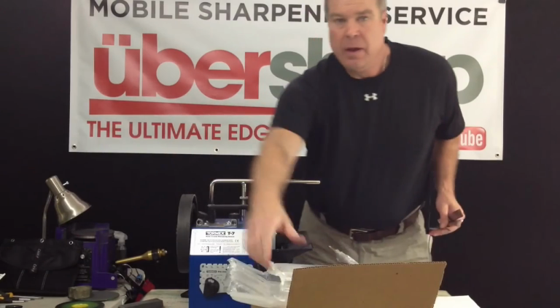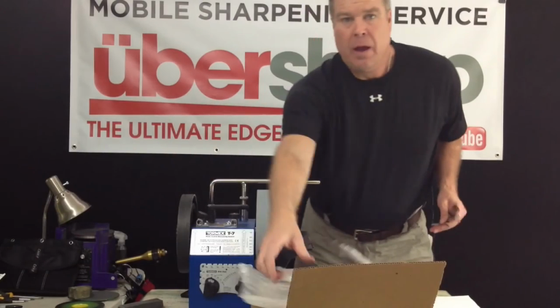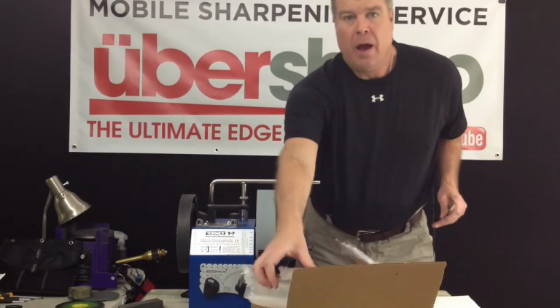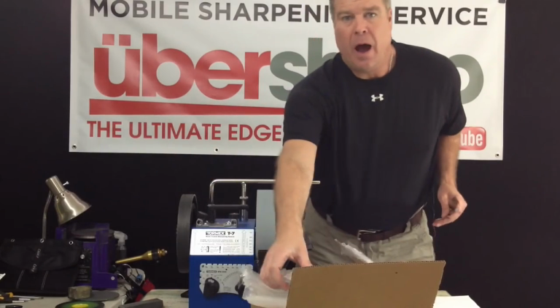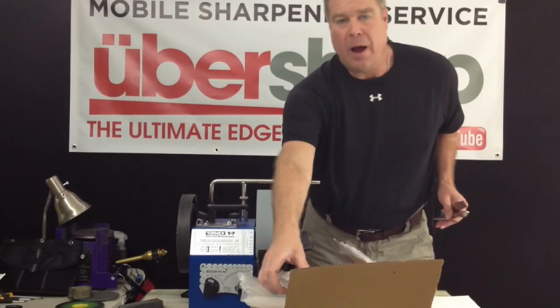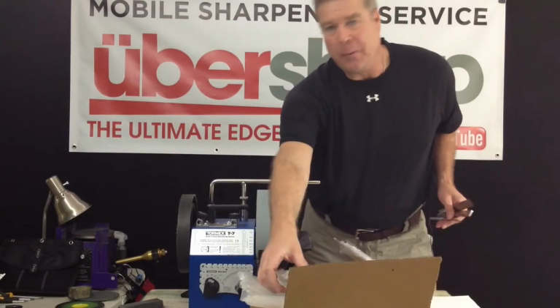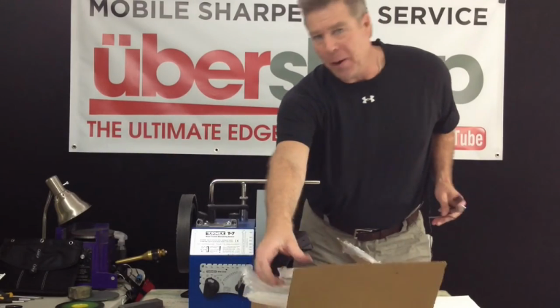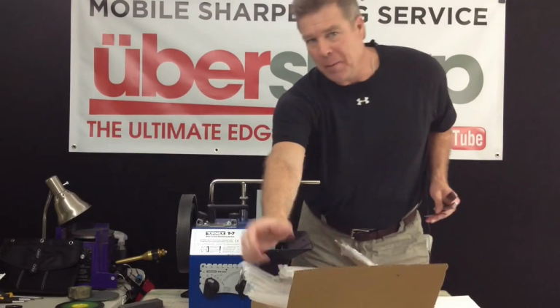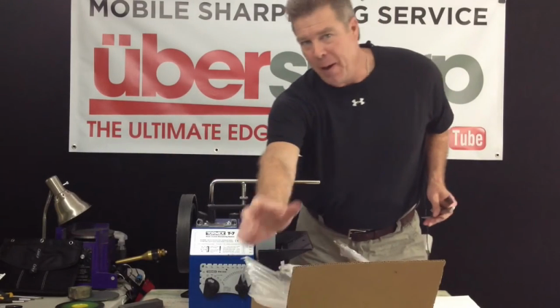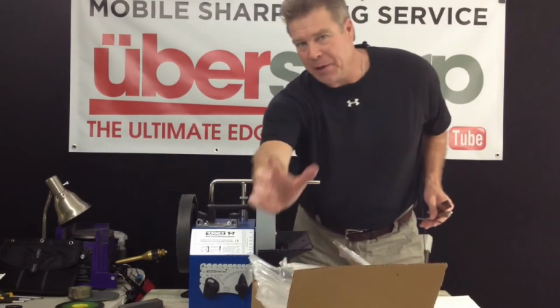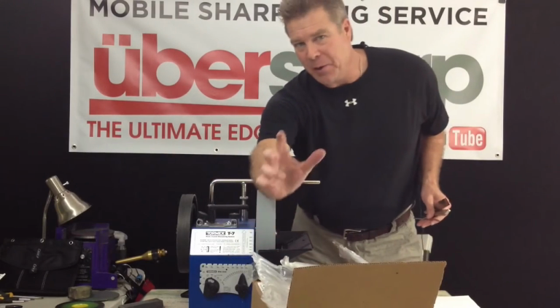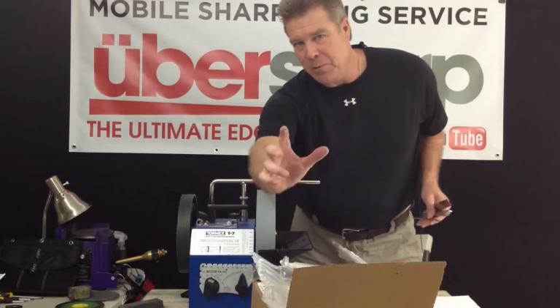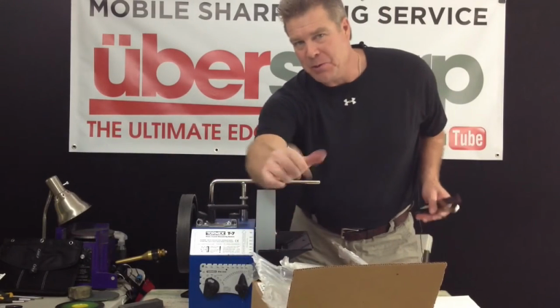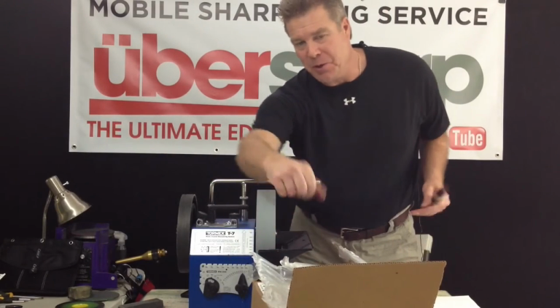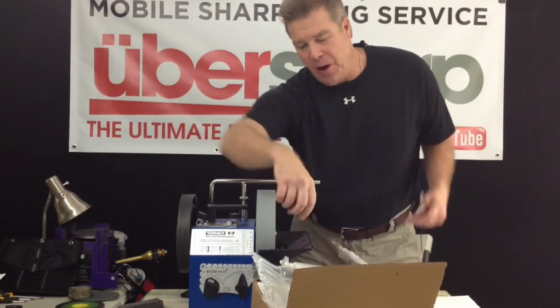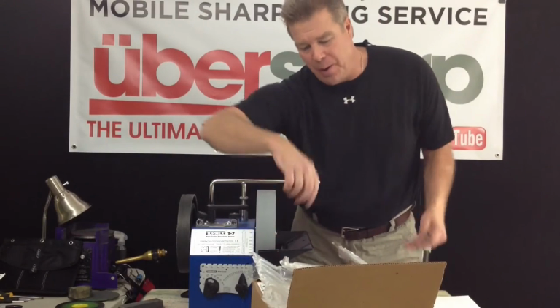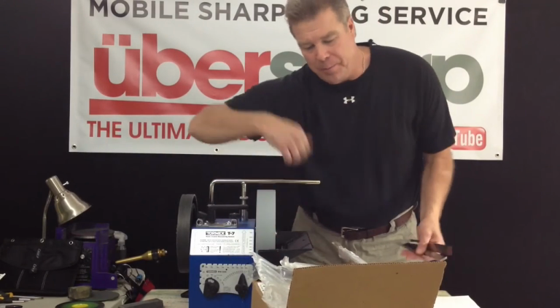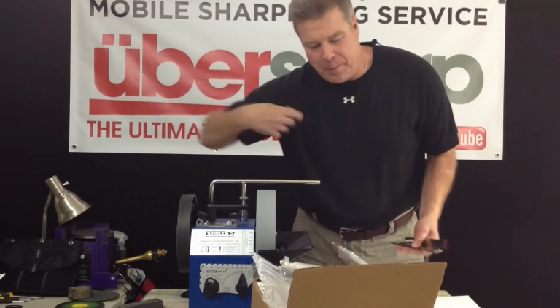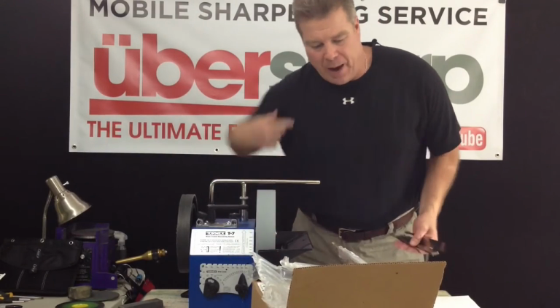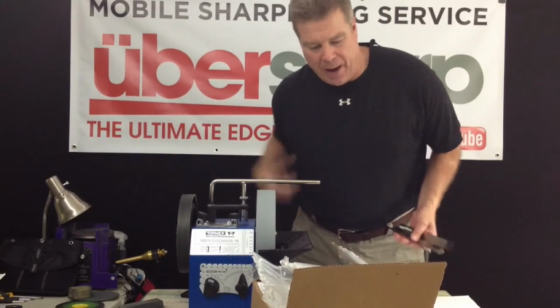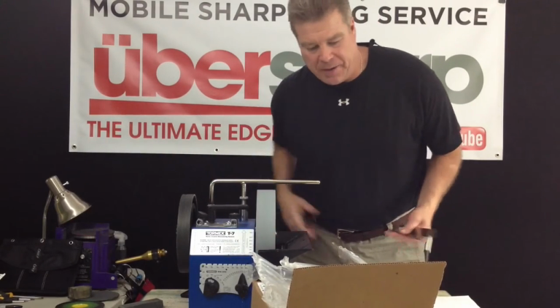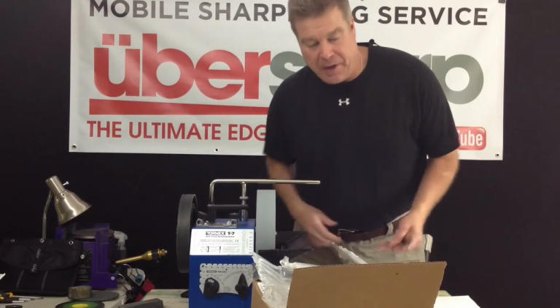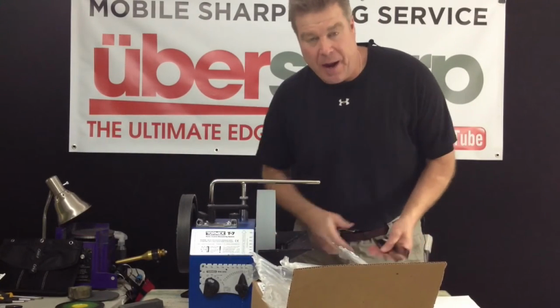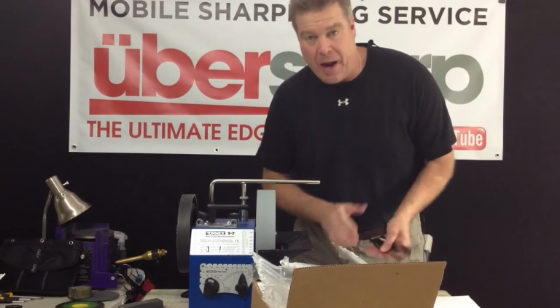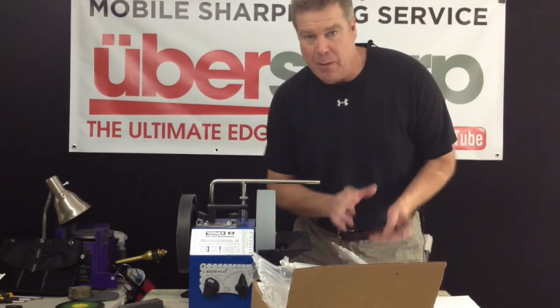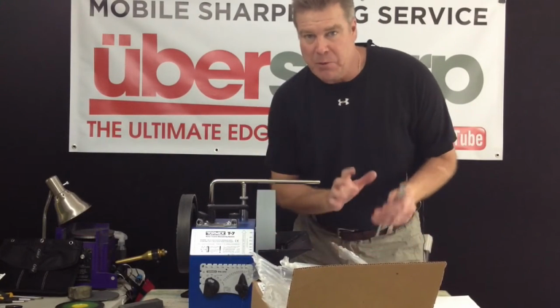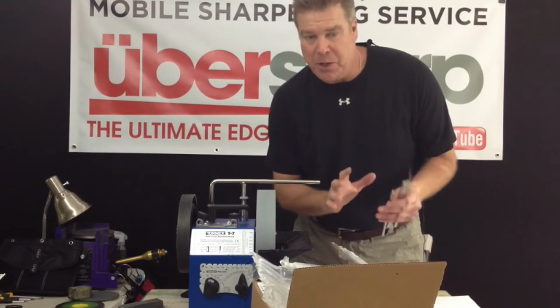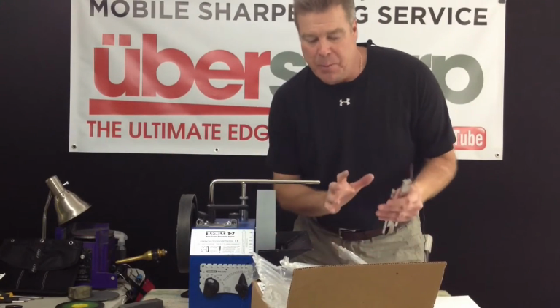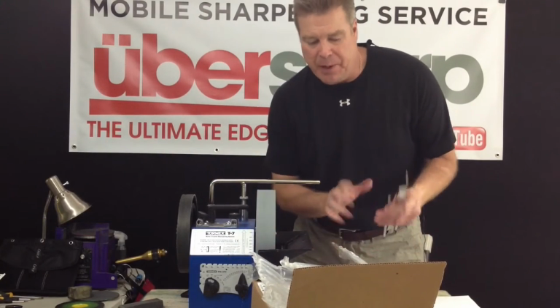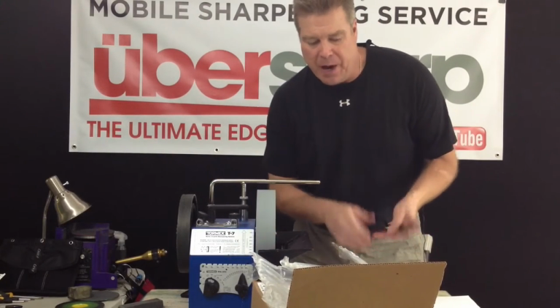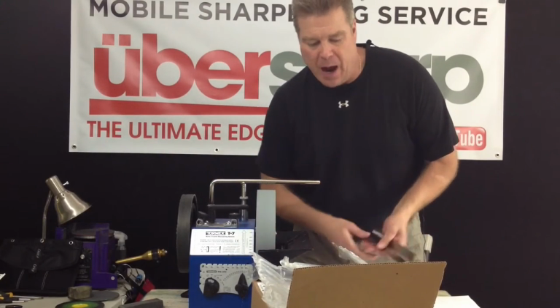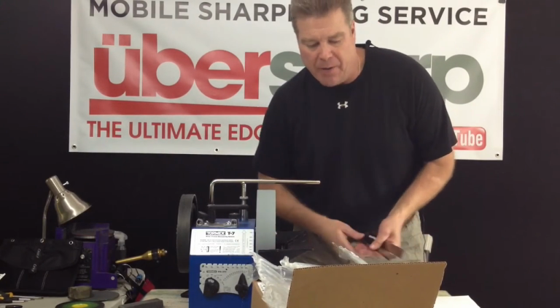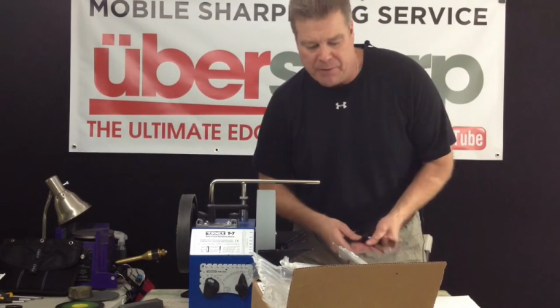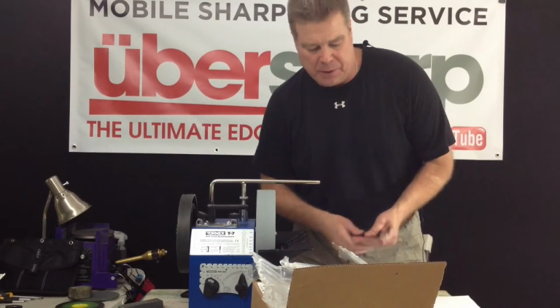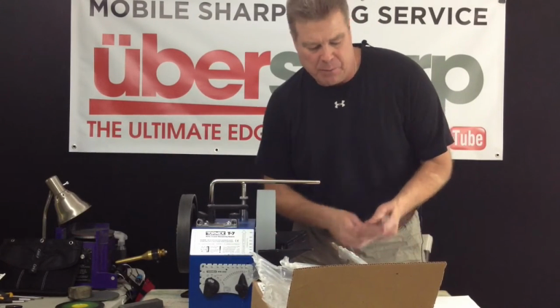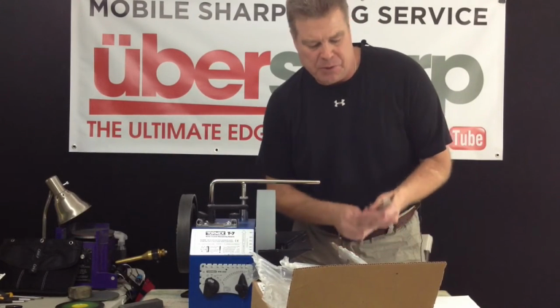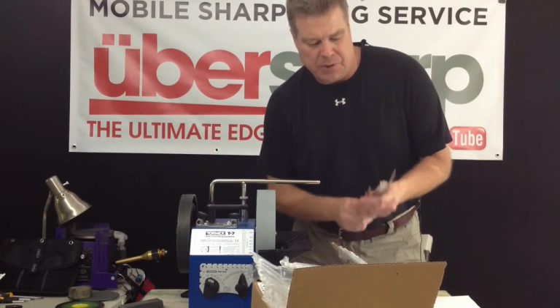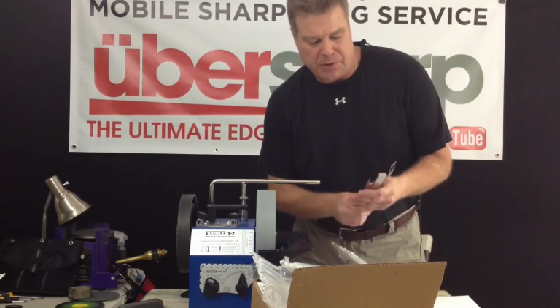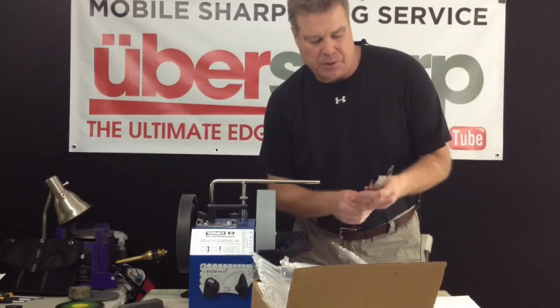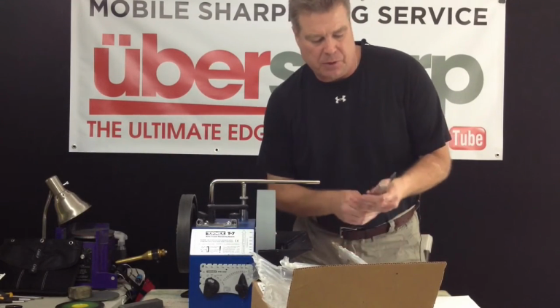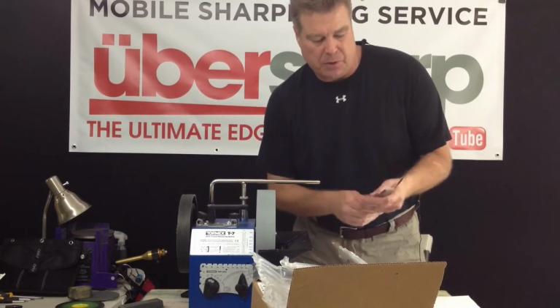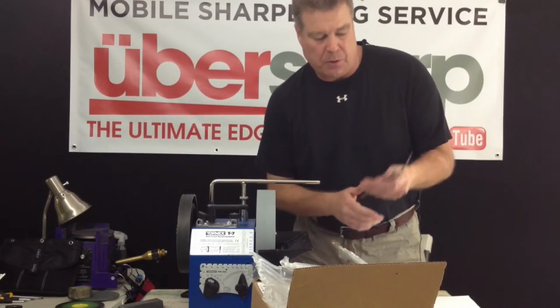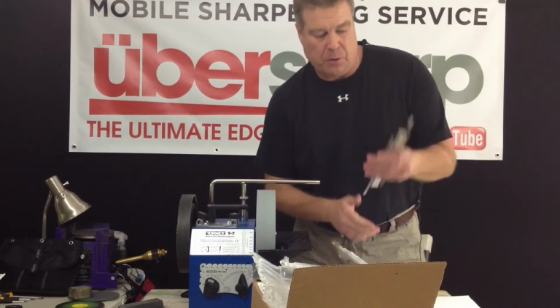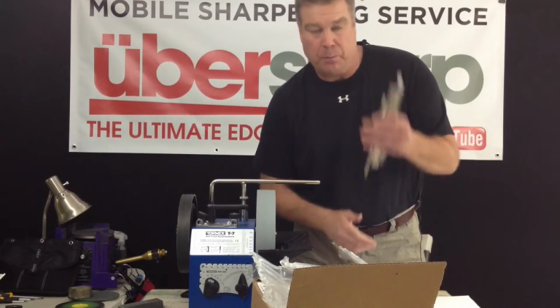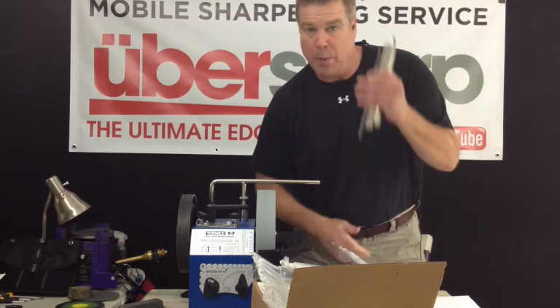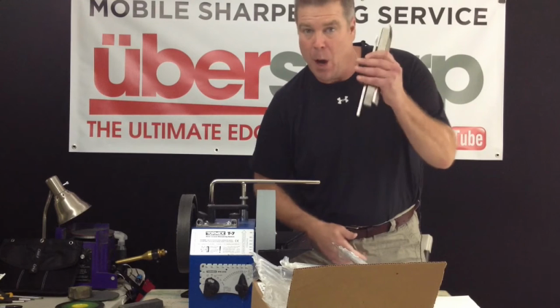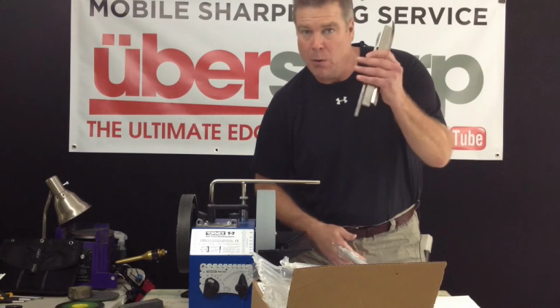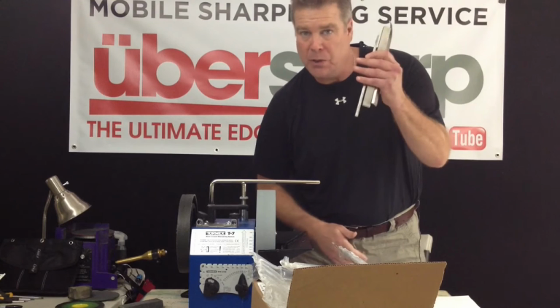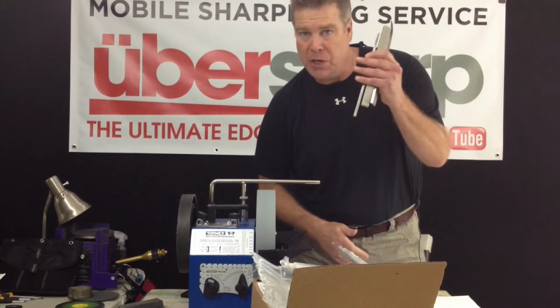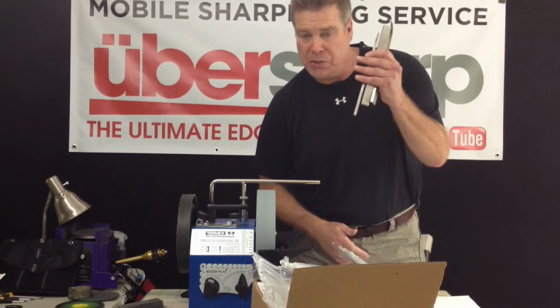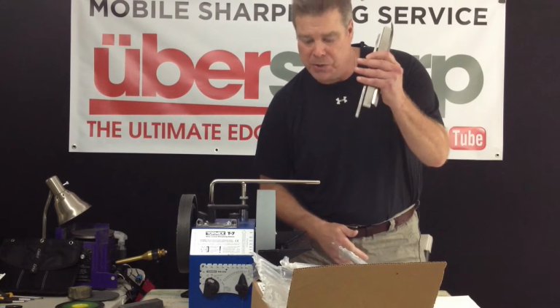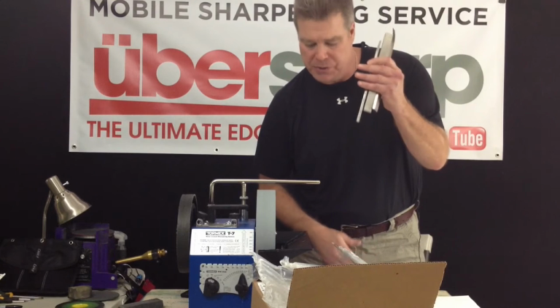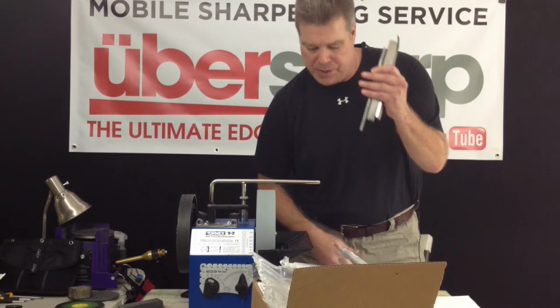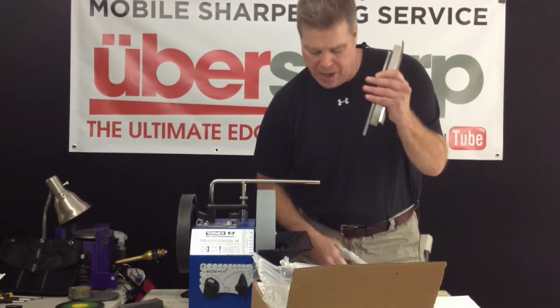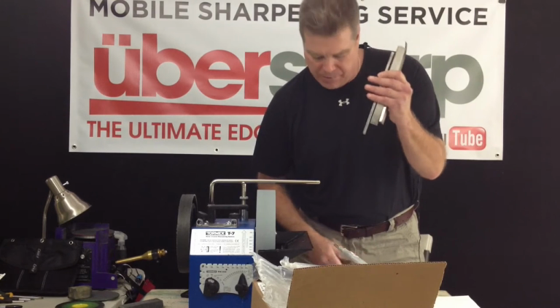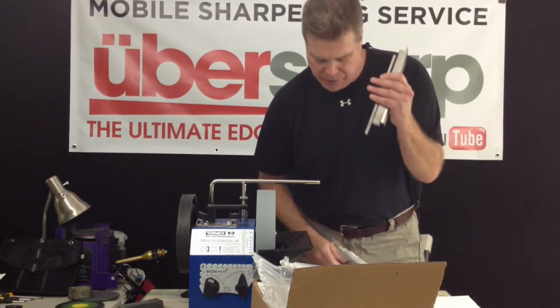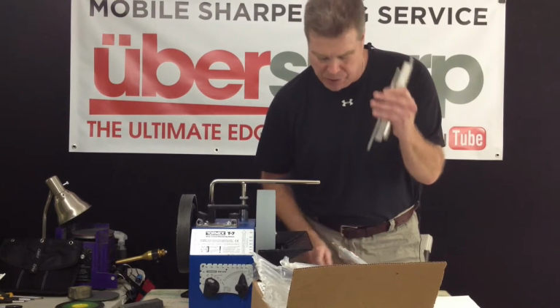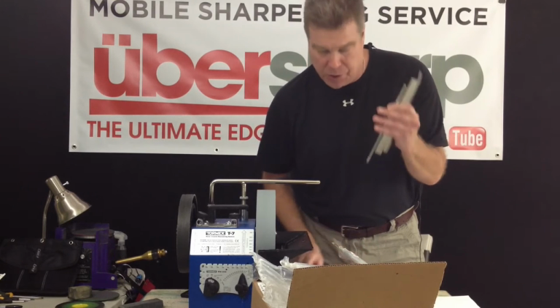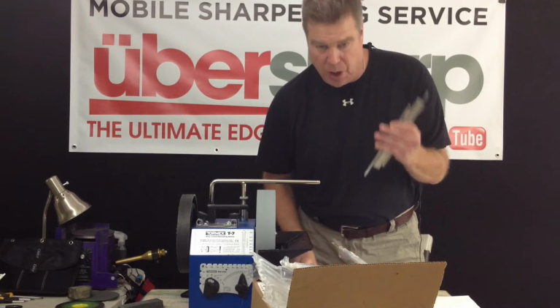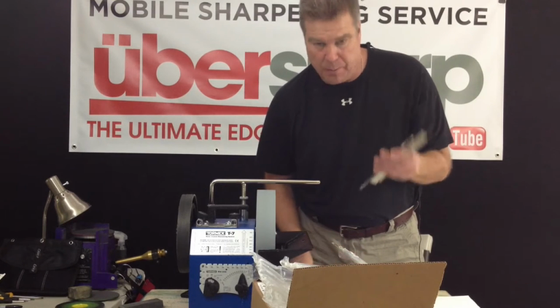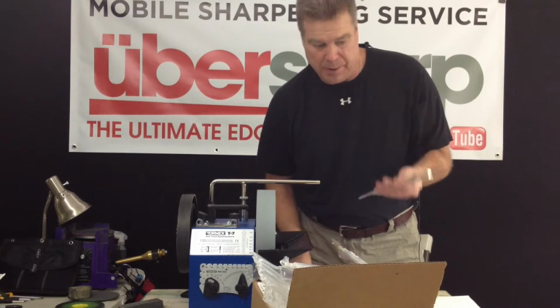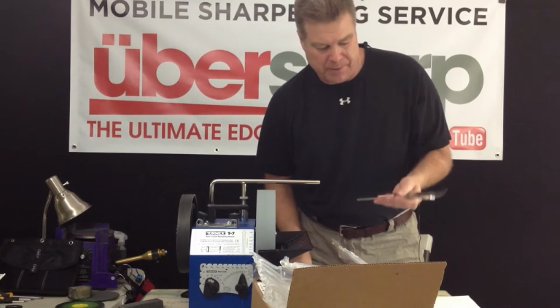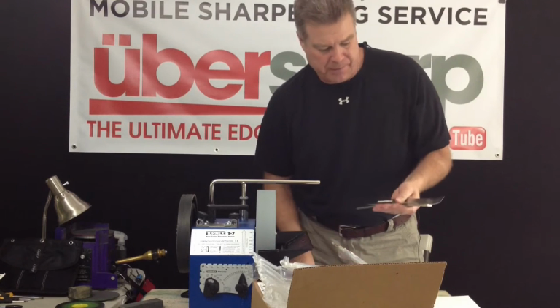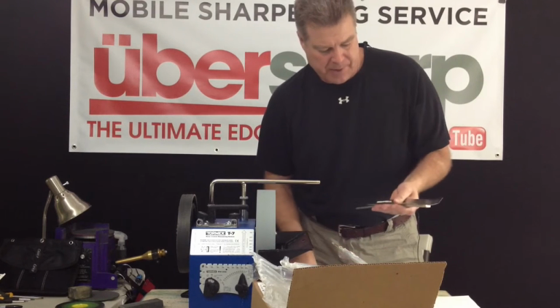Hi, welcome back to Ubersharp. Today I'm shipping off some surgical bone chisels that I've just sharpened.